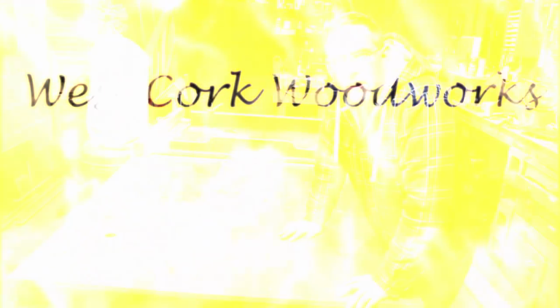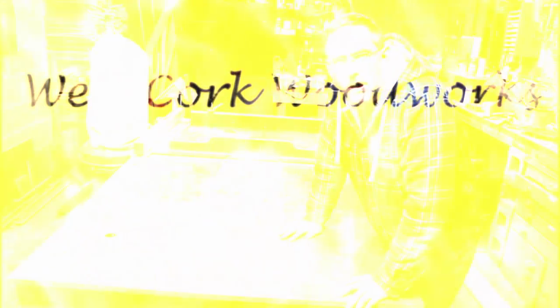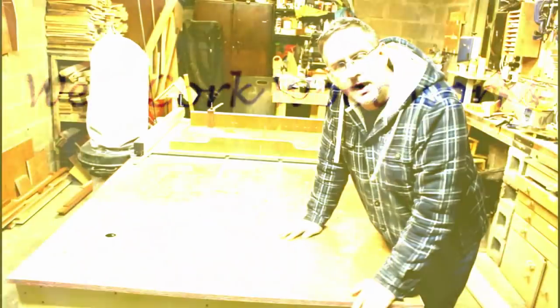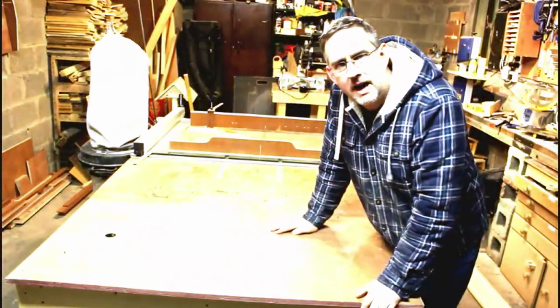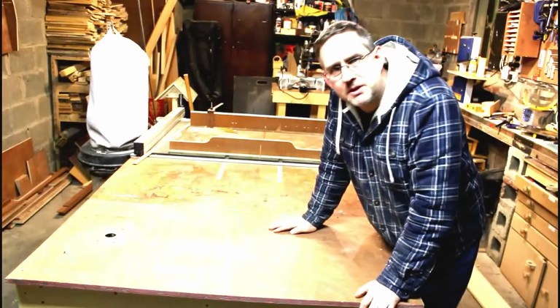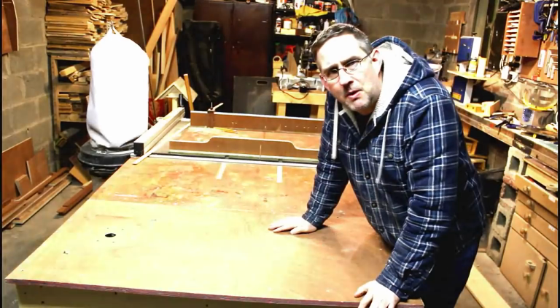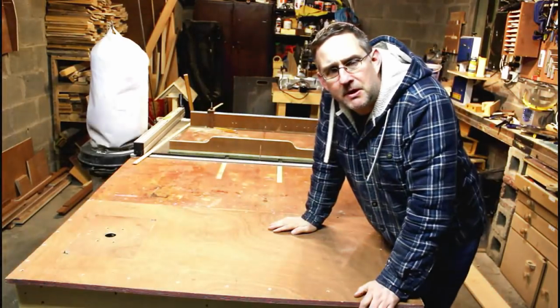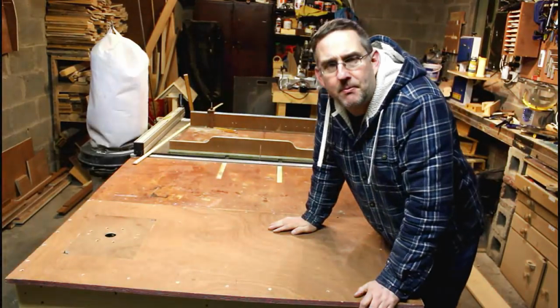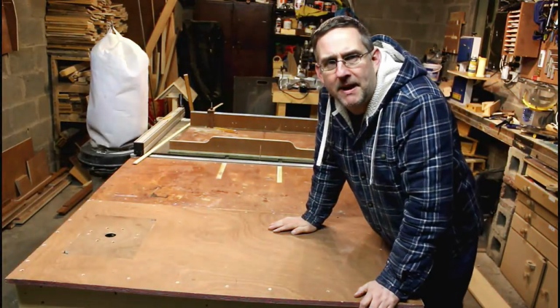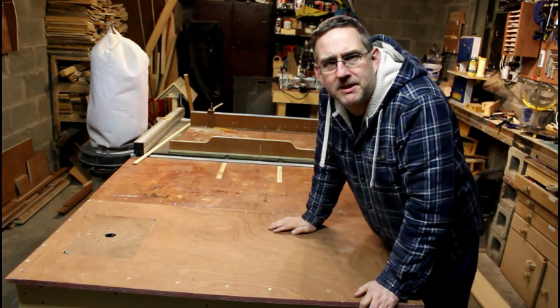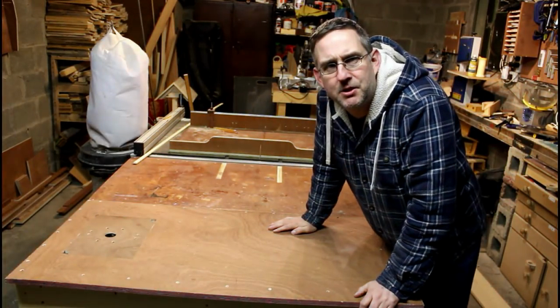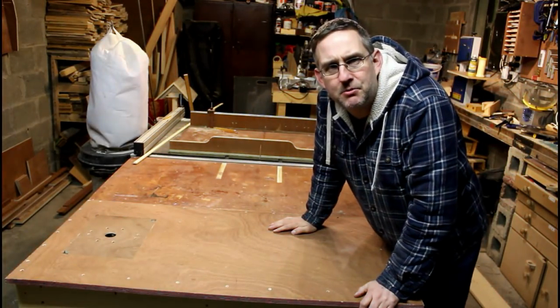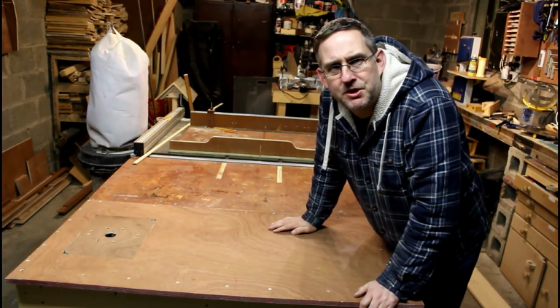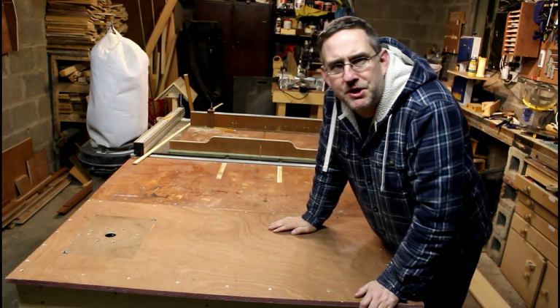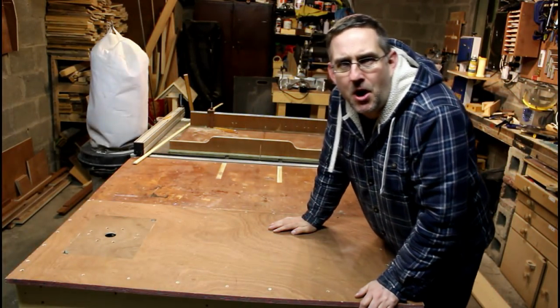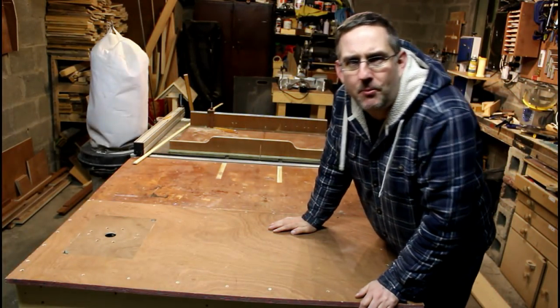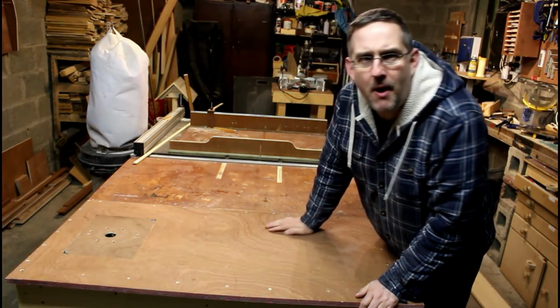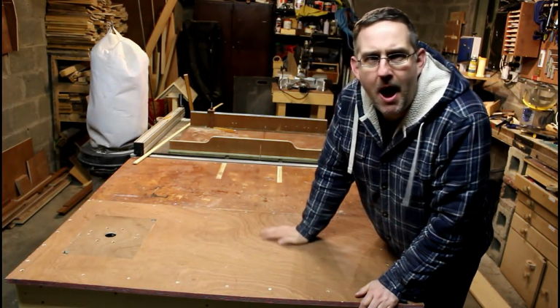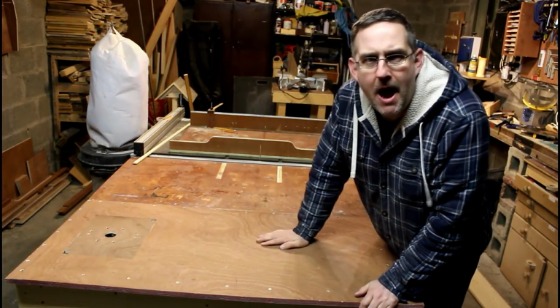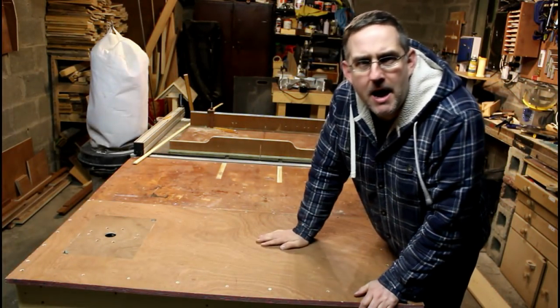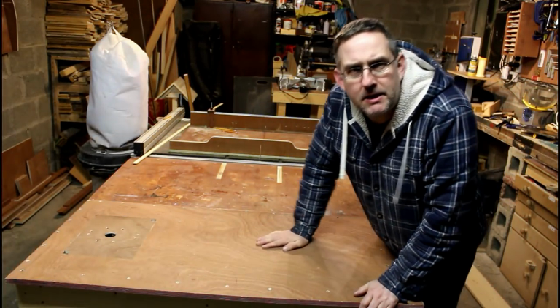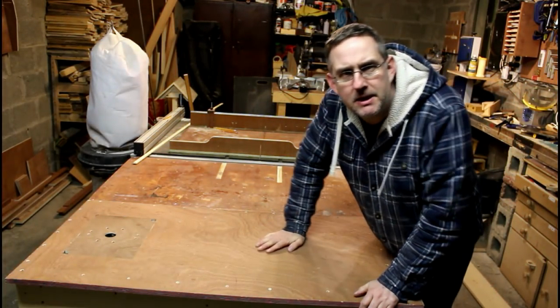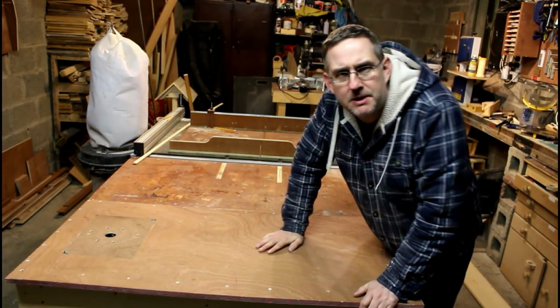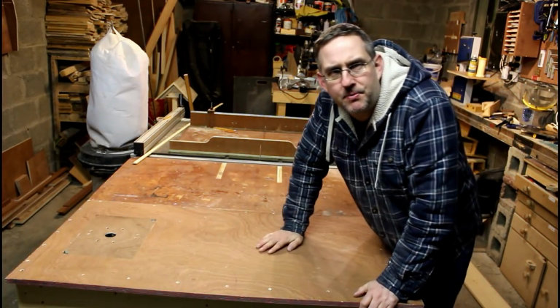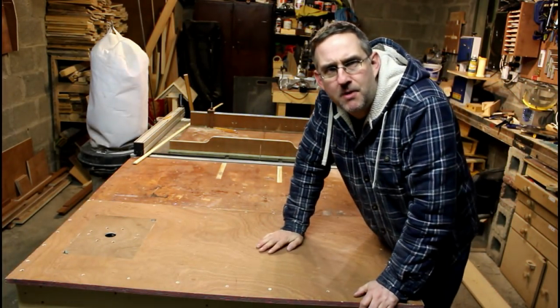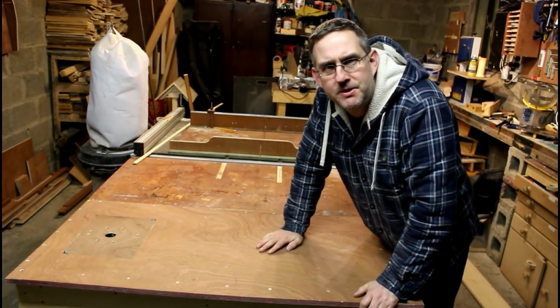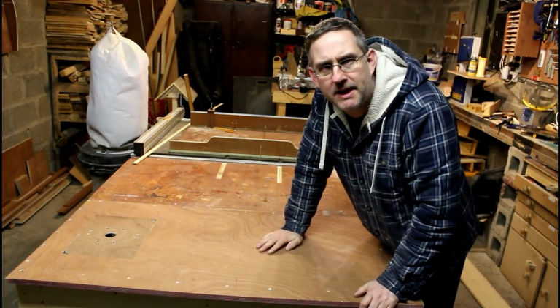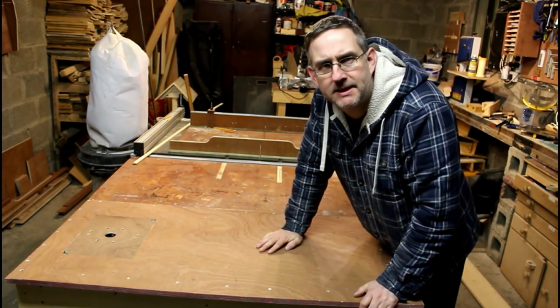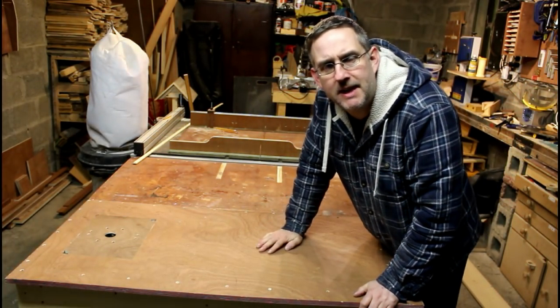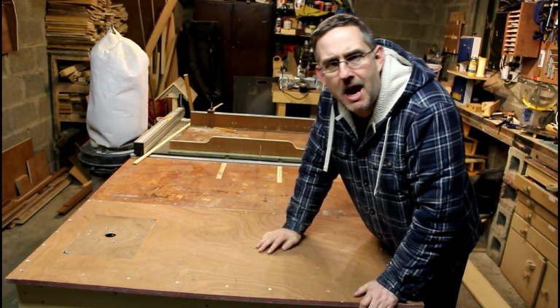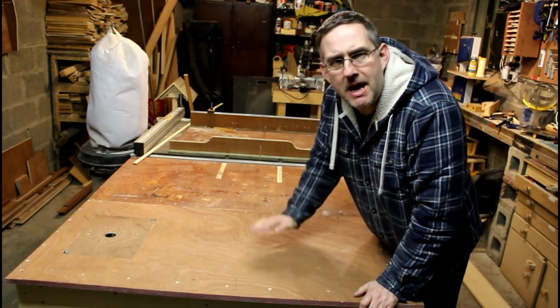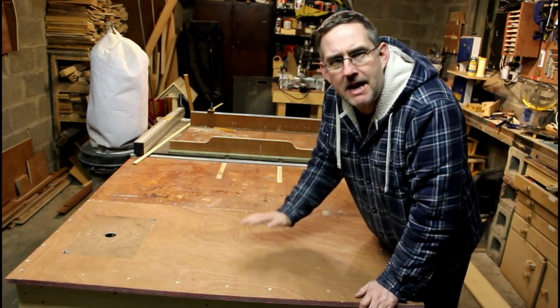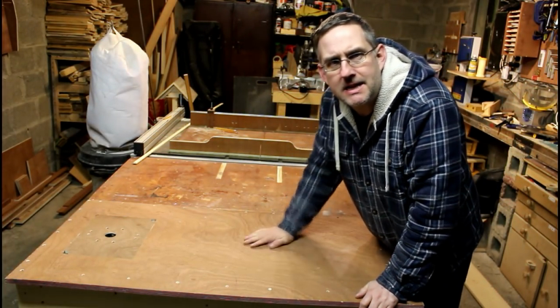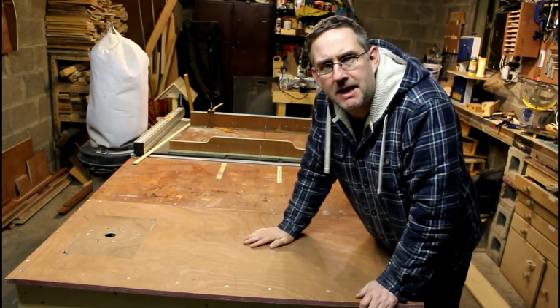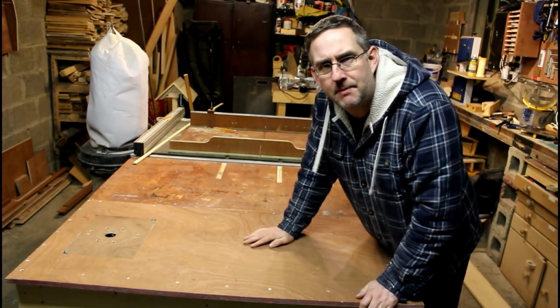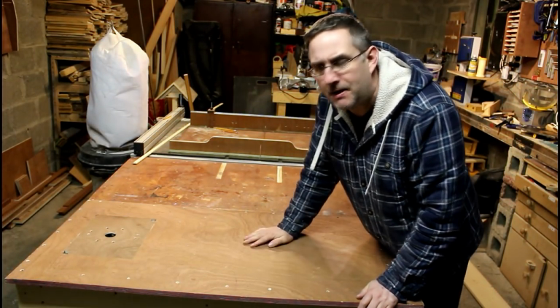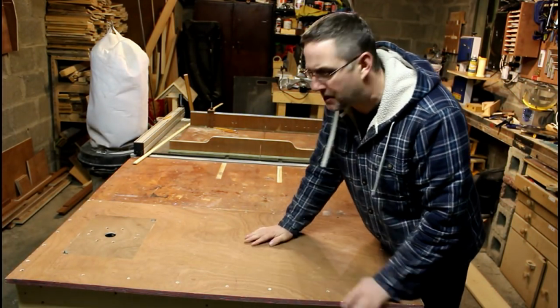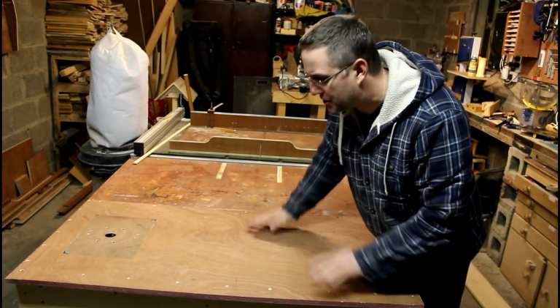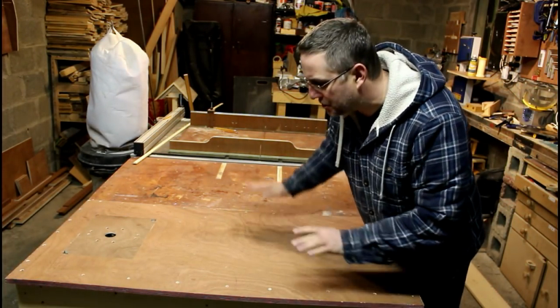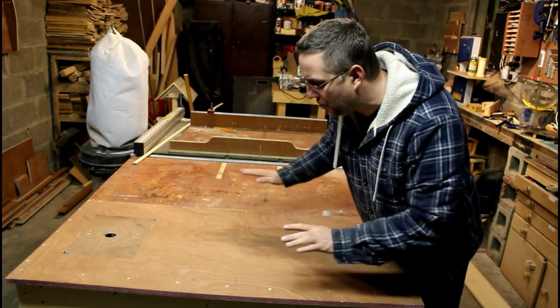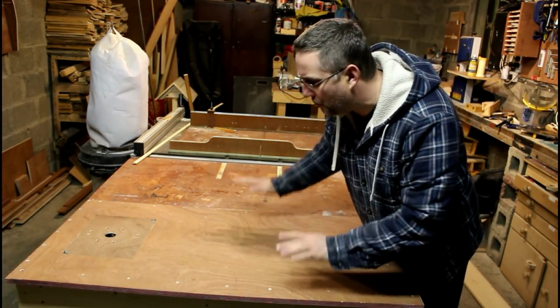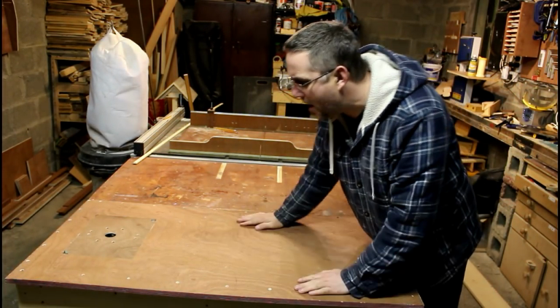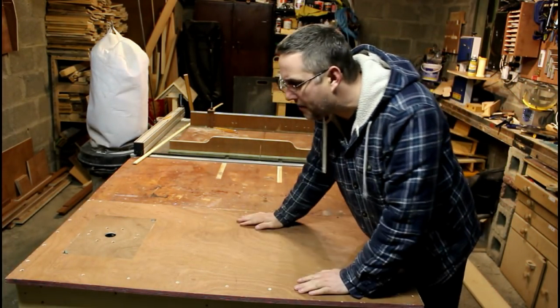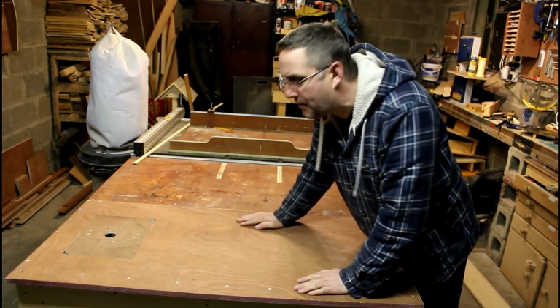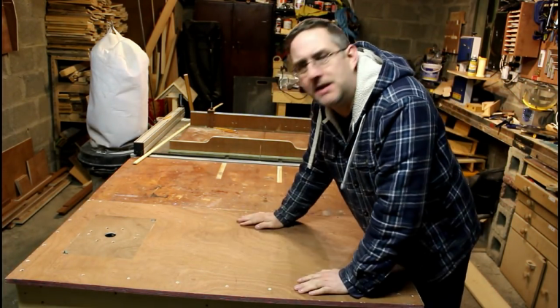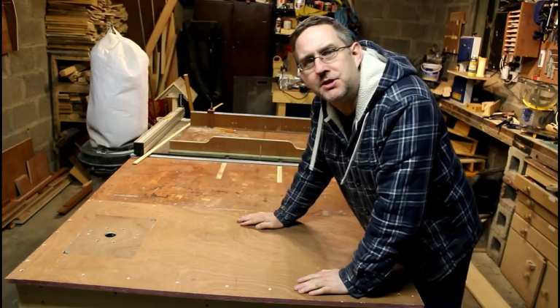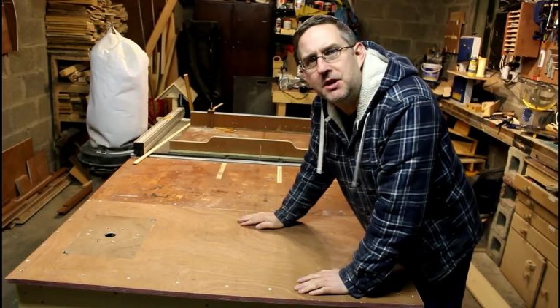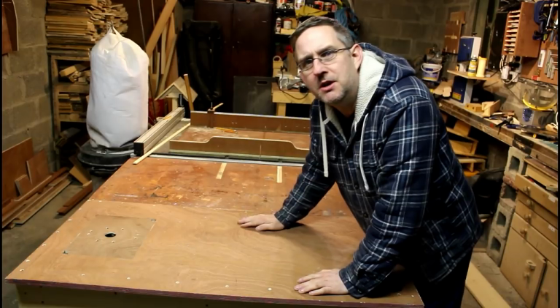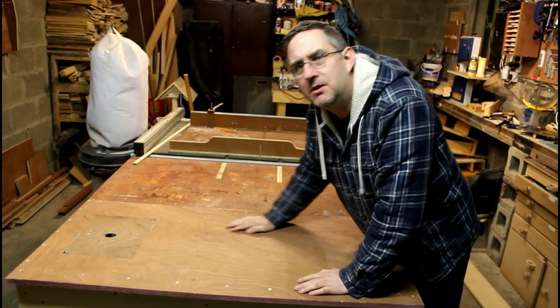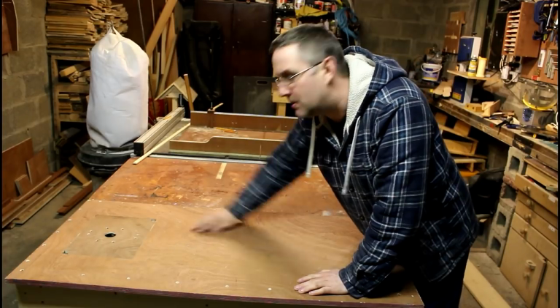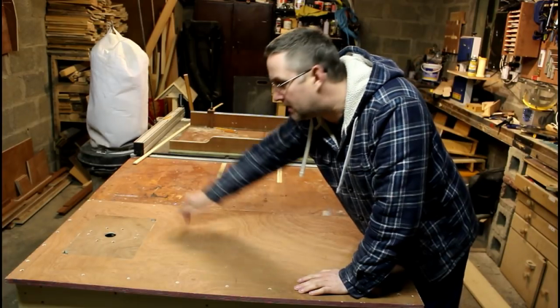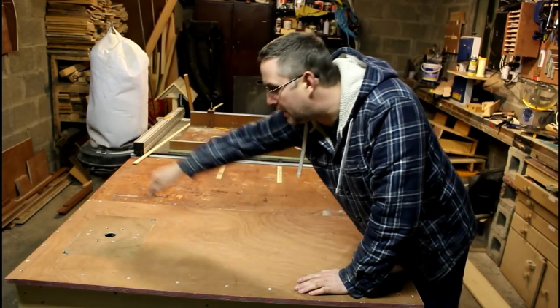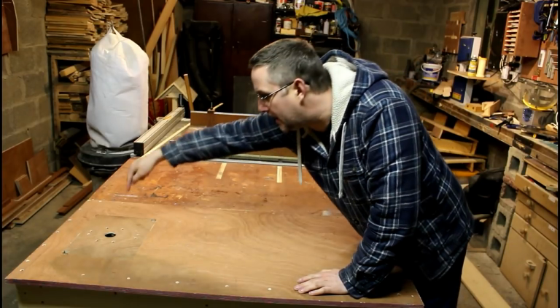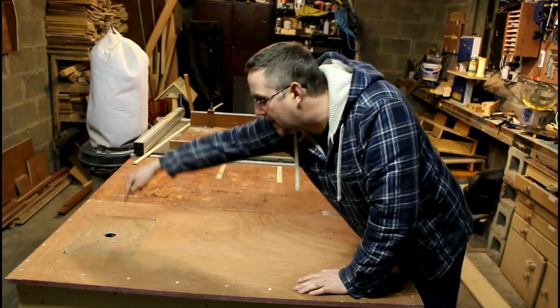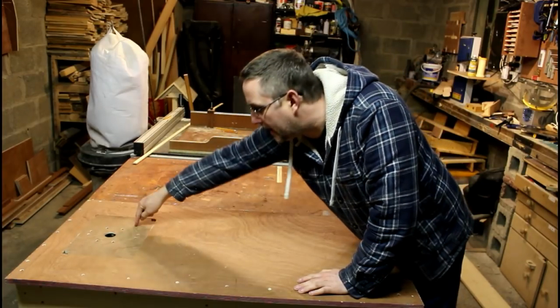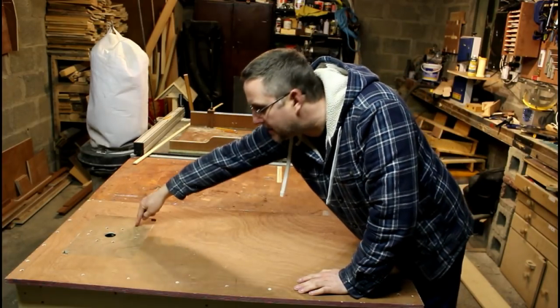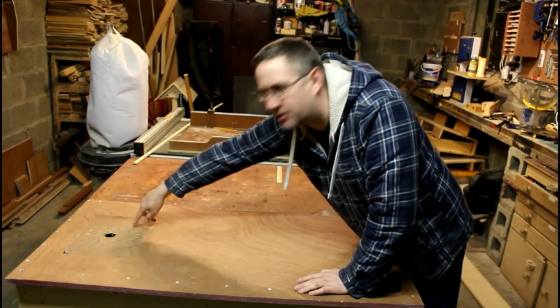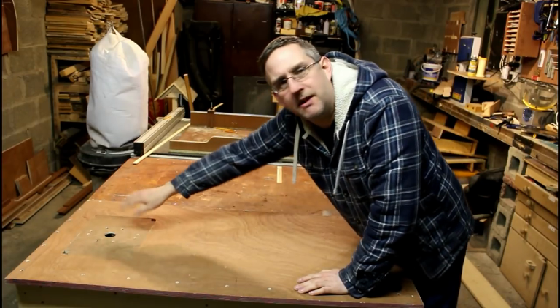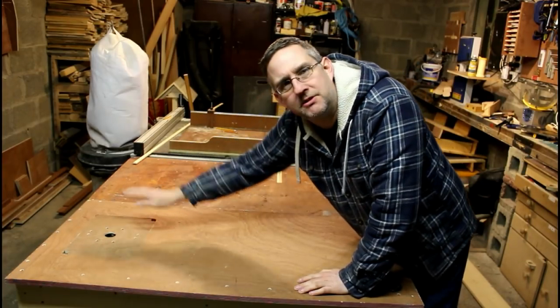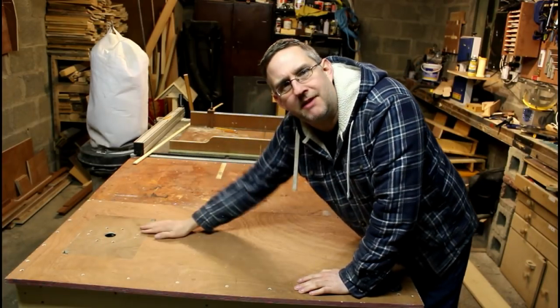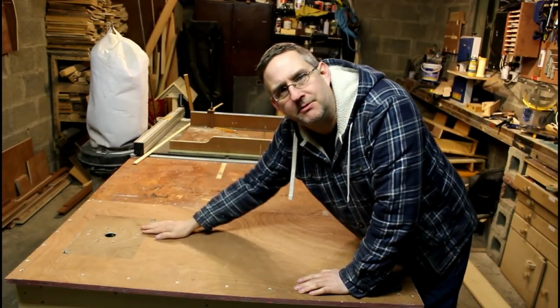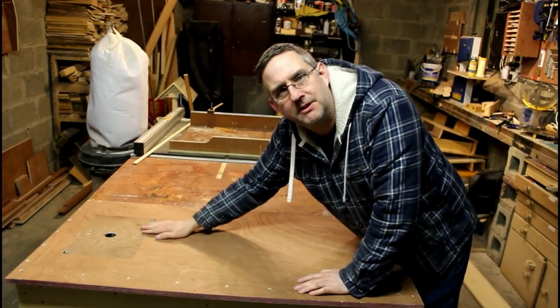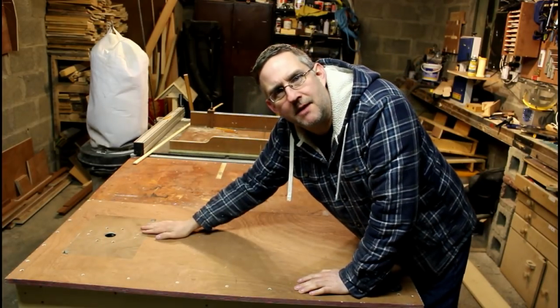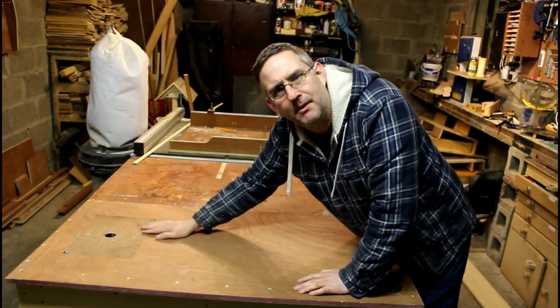Hi guys, welcome back to the shop. This project today is going to be this new workbench with the integrated router table.